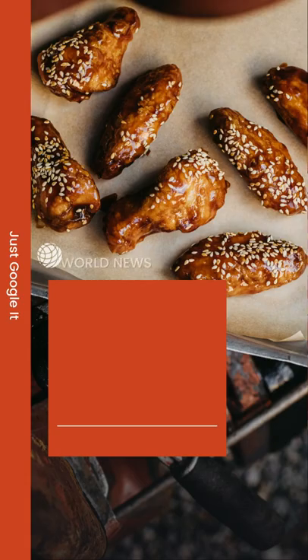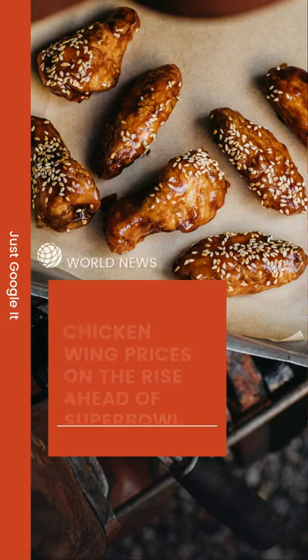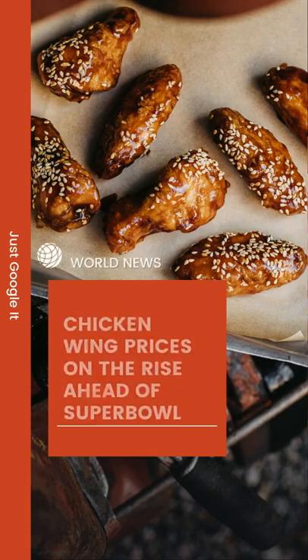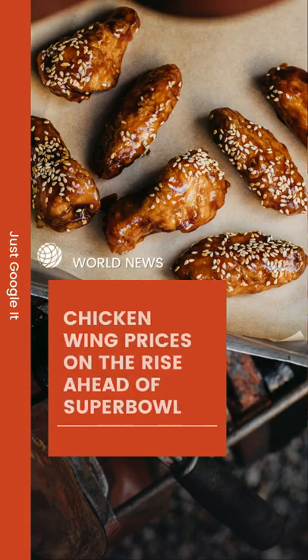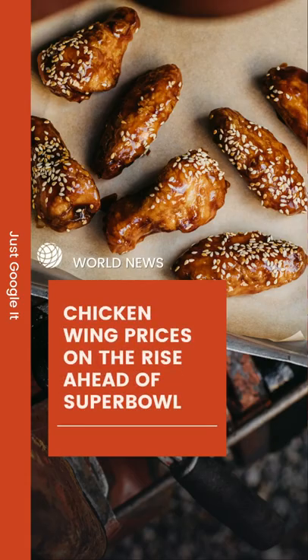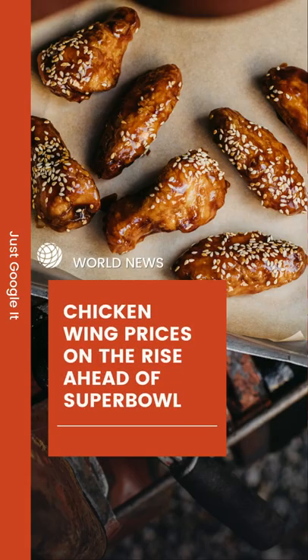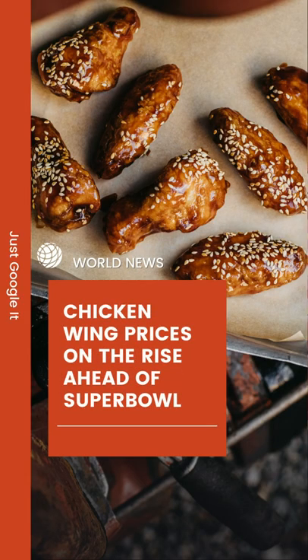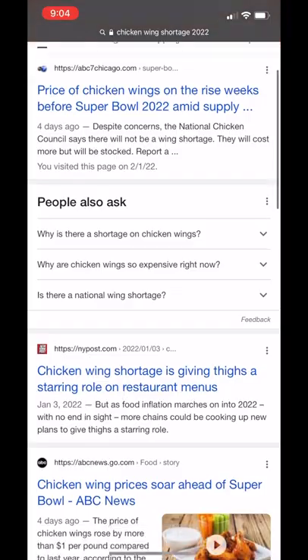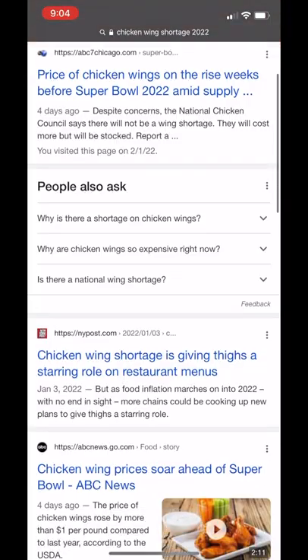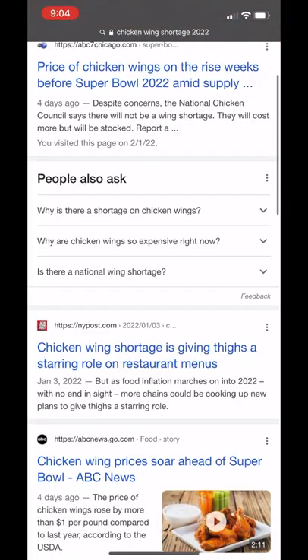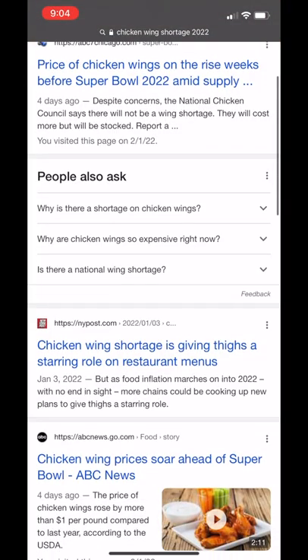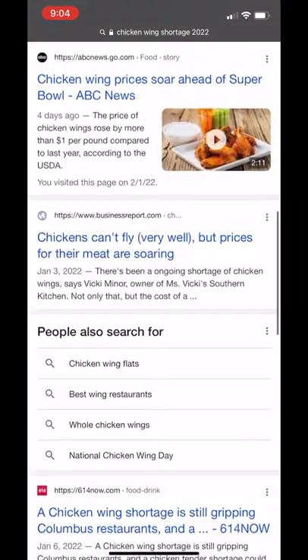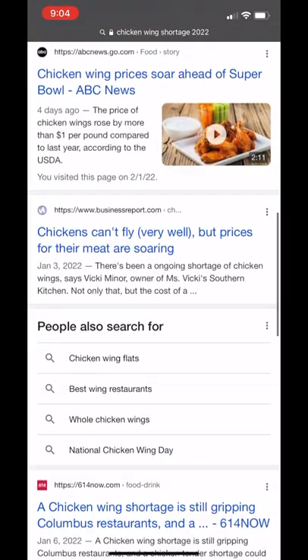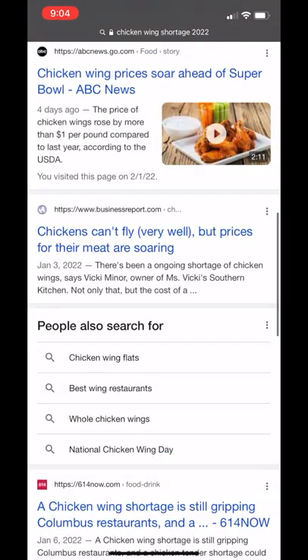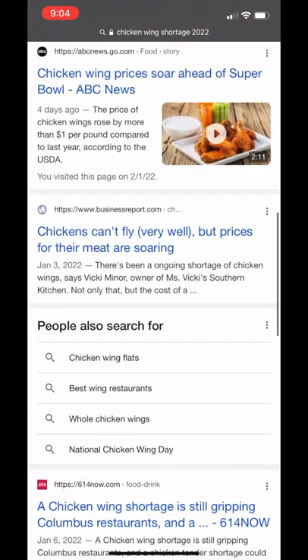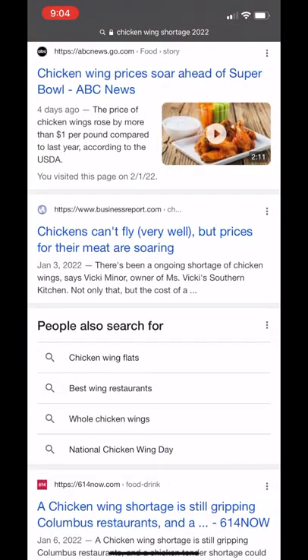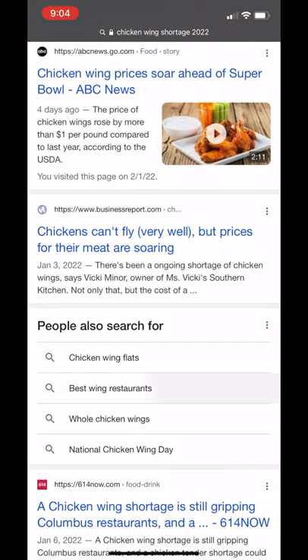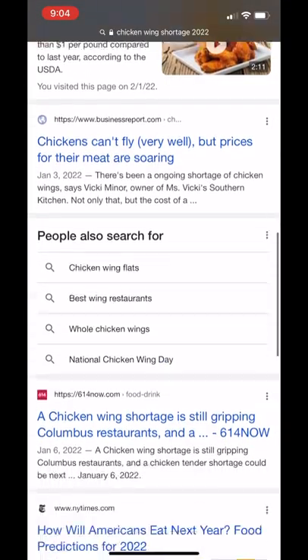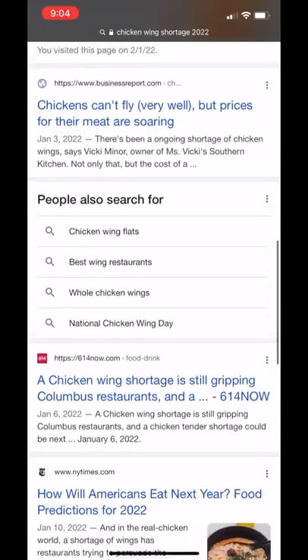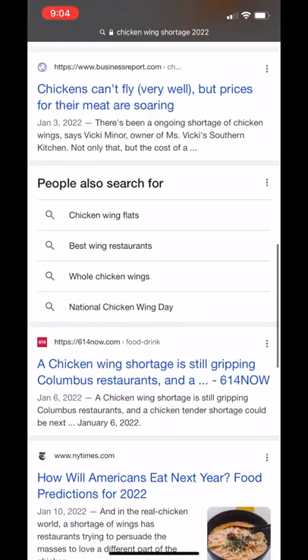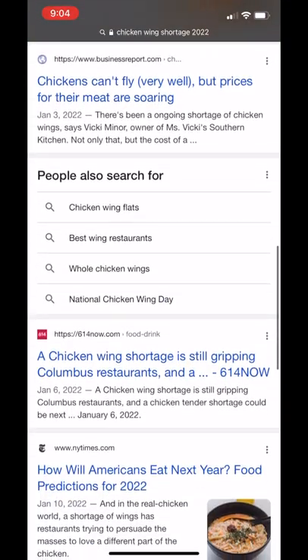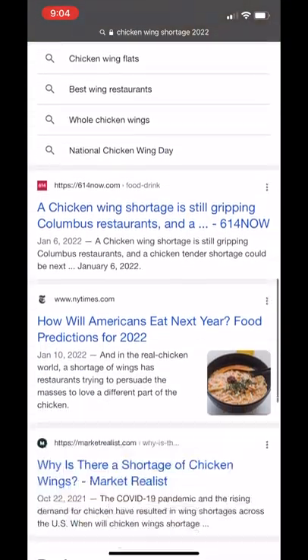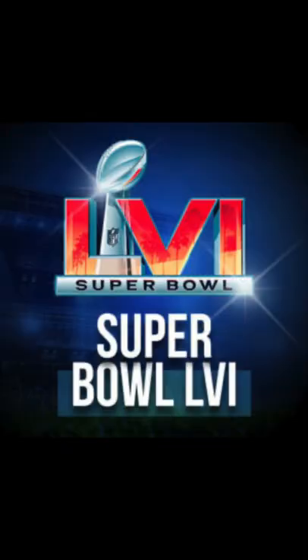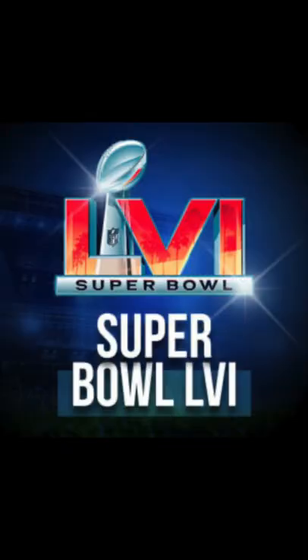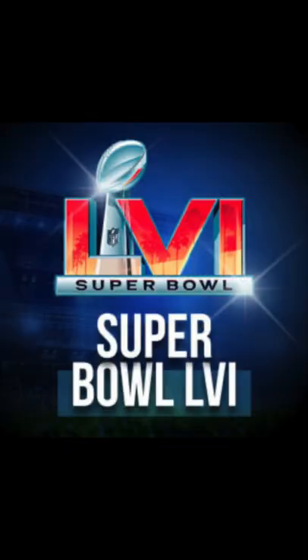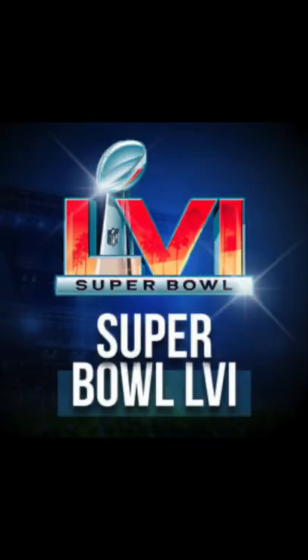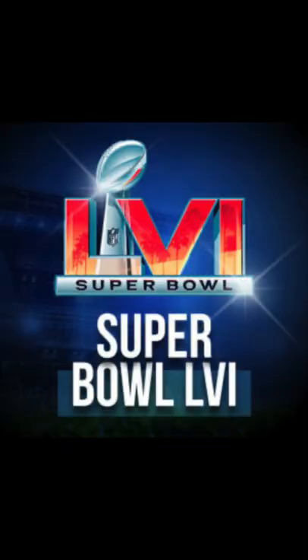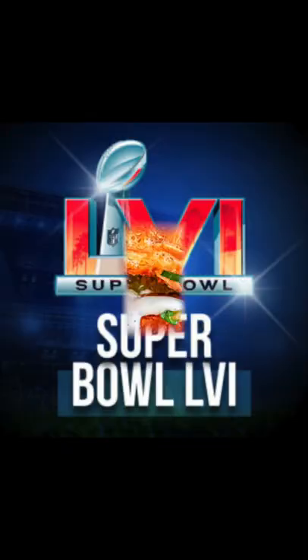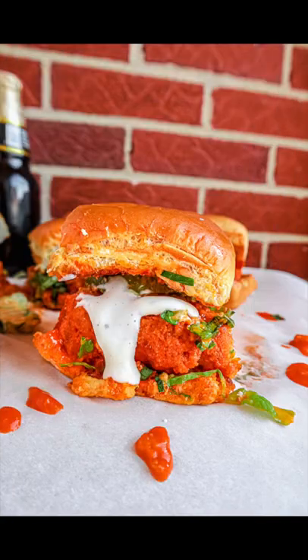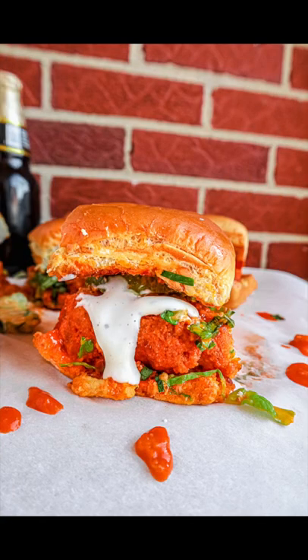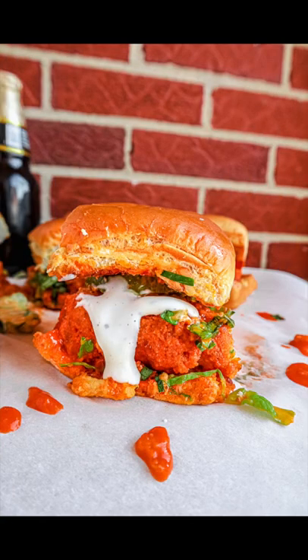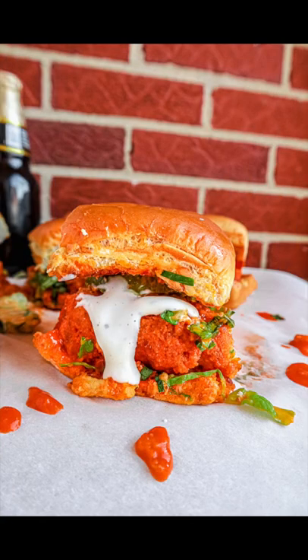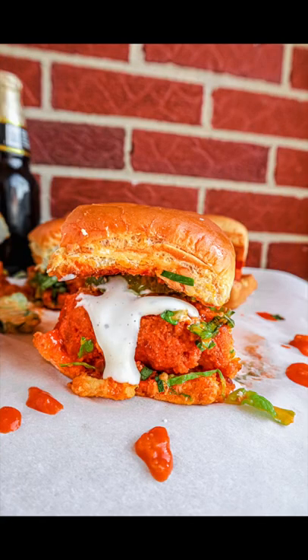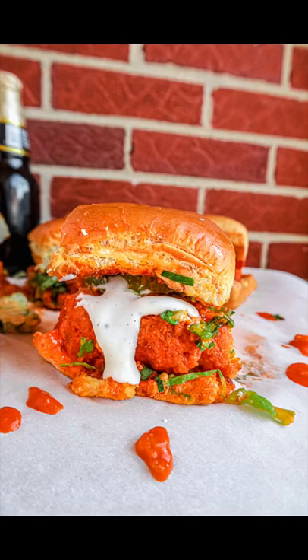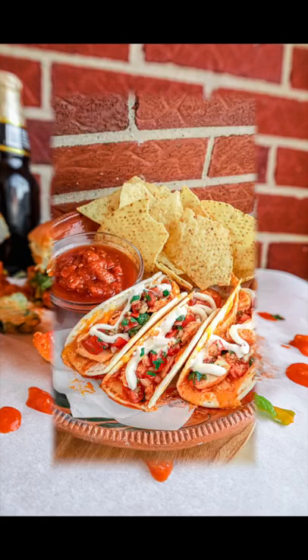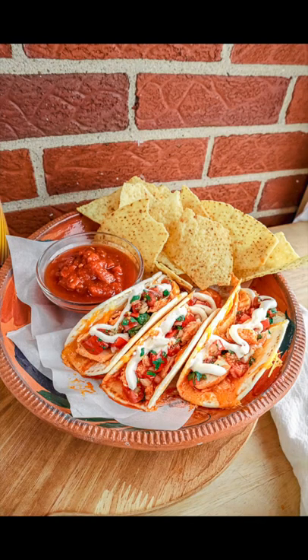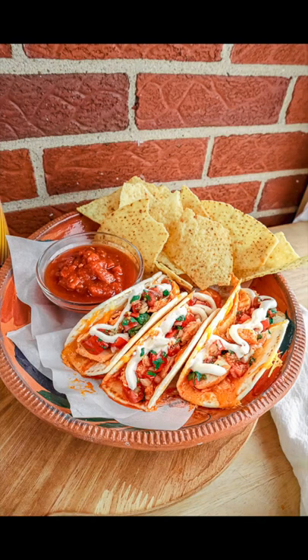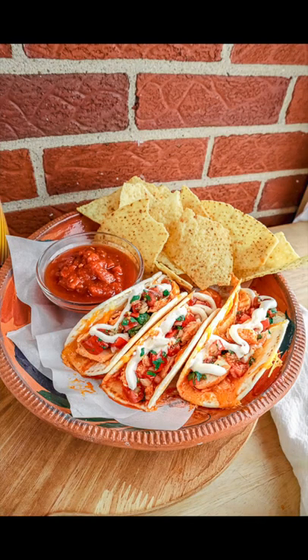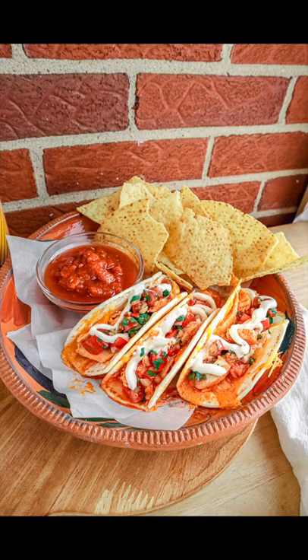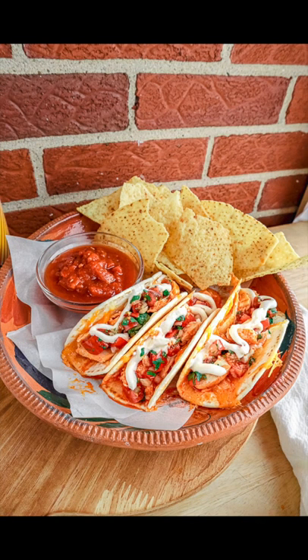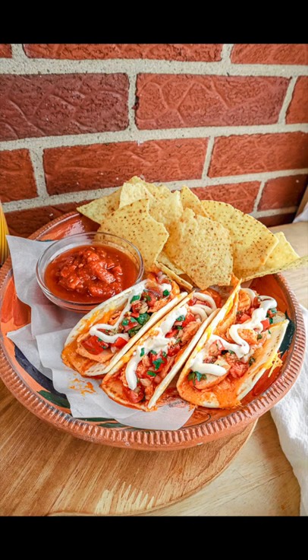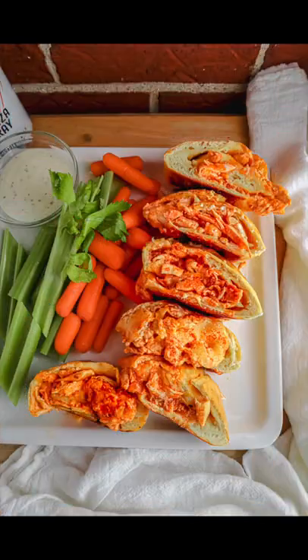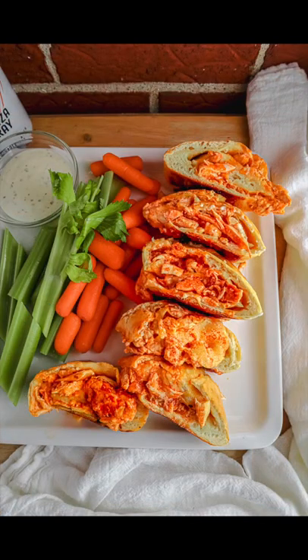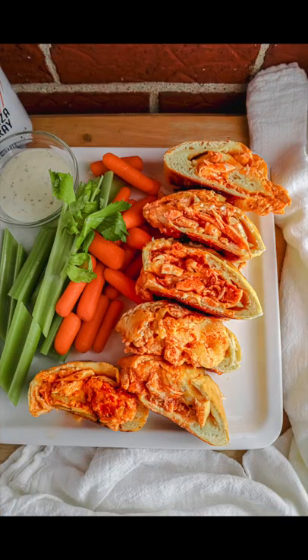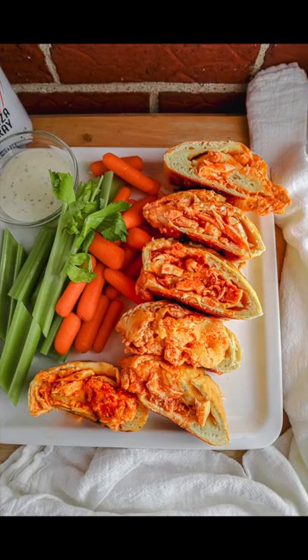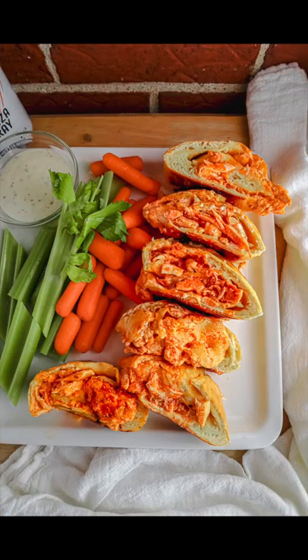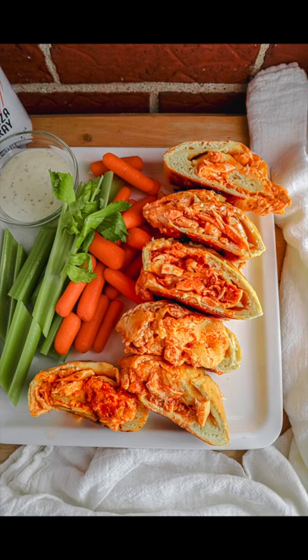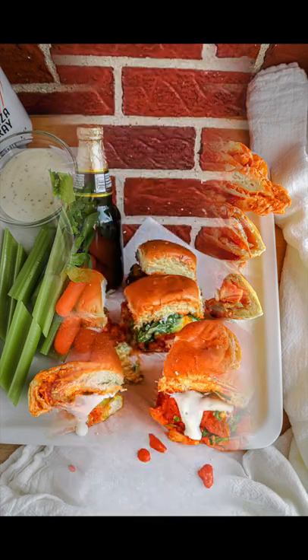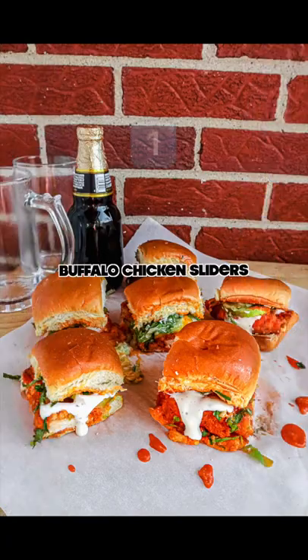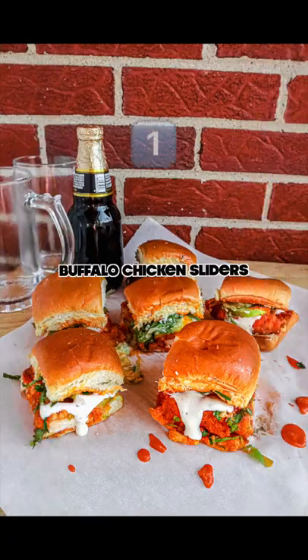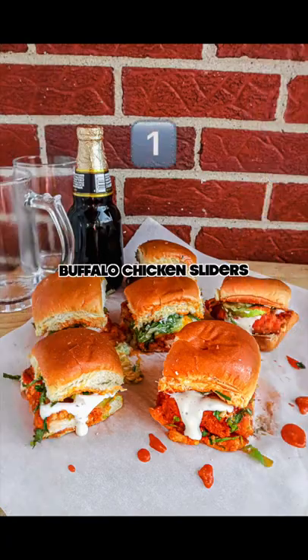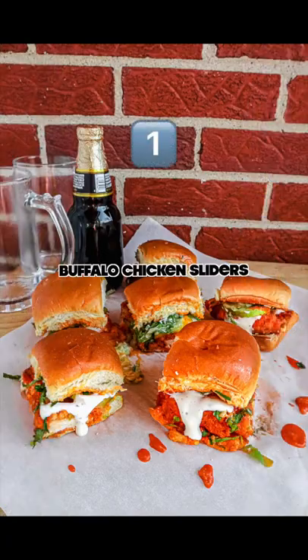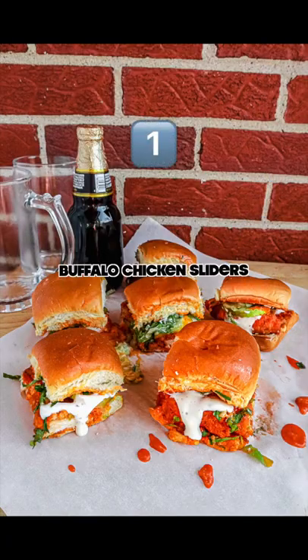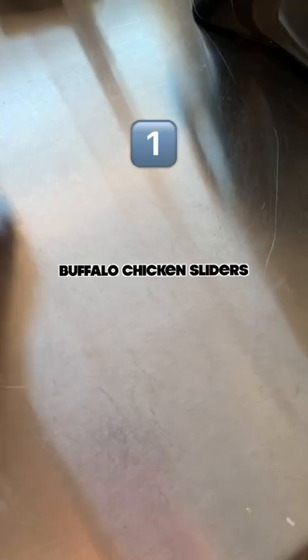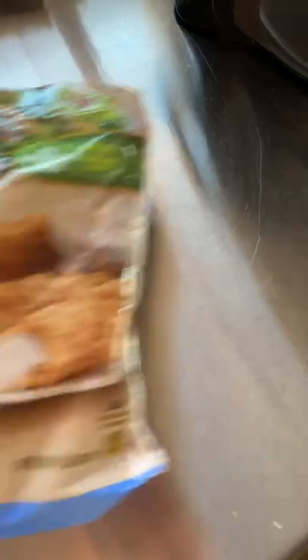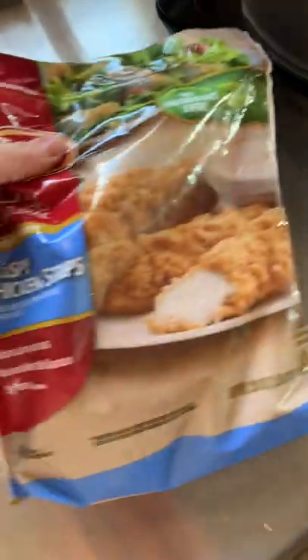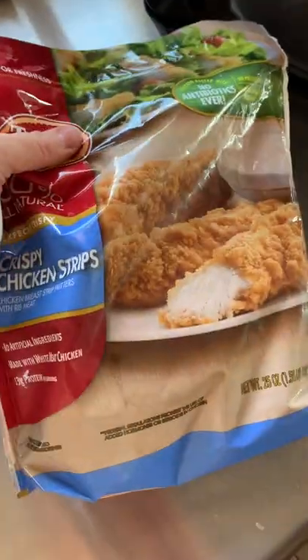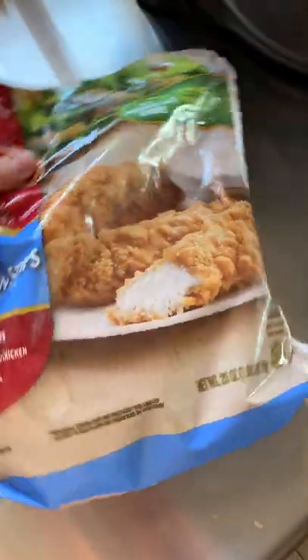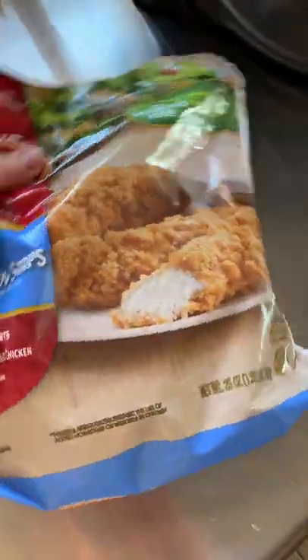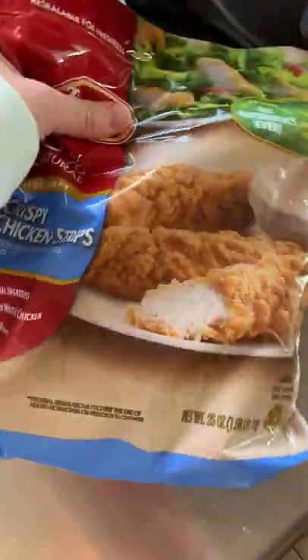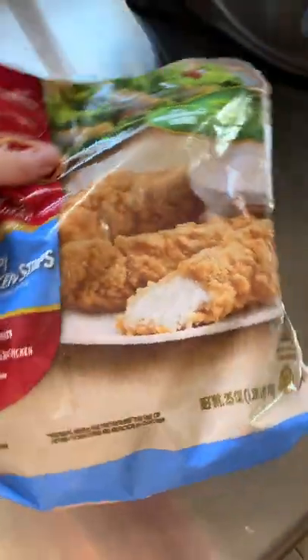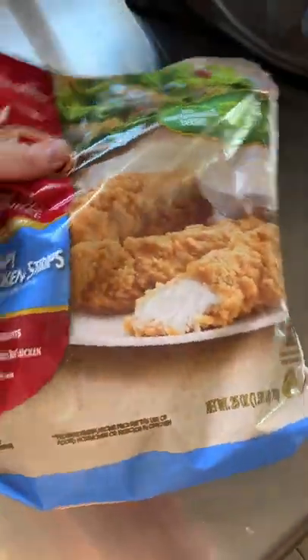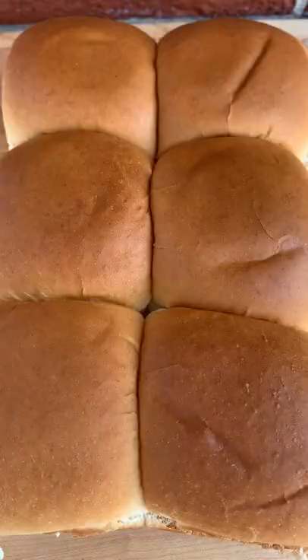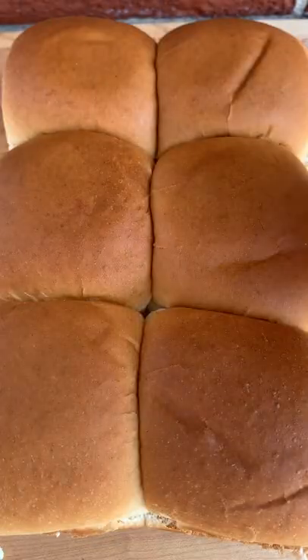It might be hard to find chicken wings before the big game, but don't you worry — I have three other amazing options for you to make. First up is the buffalo chicken slider.